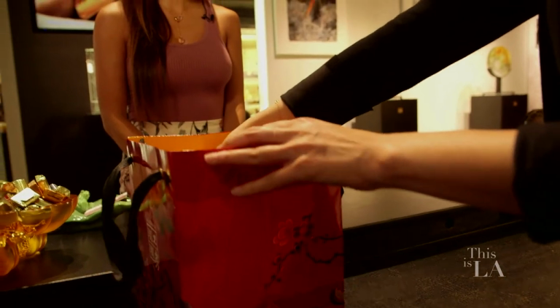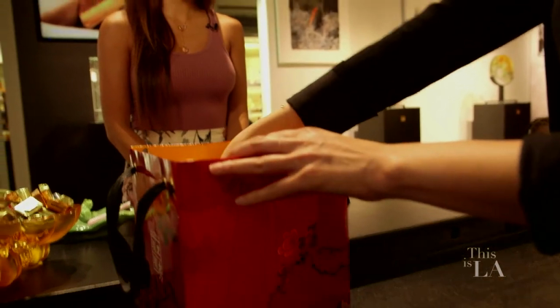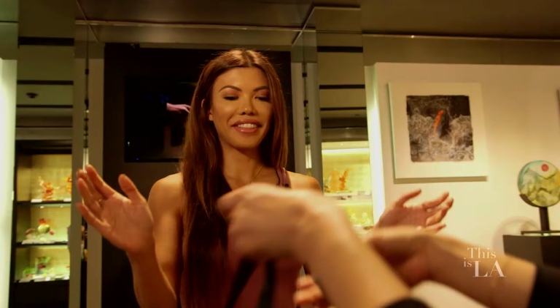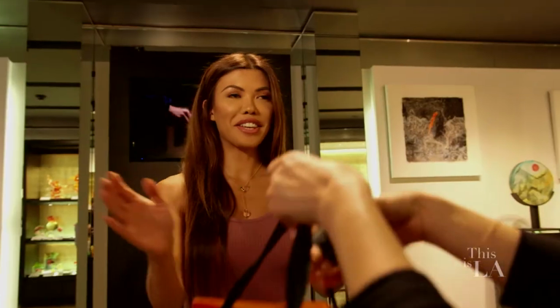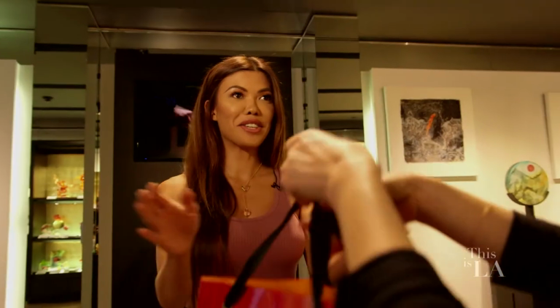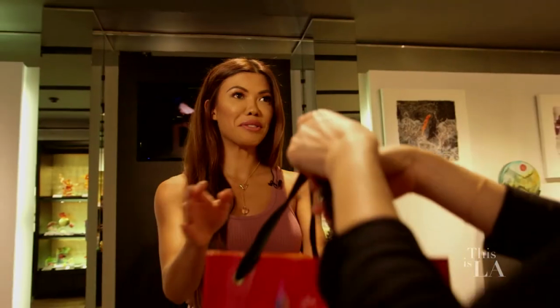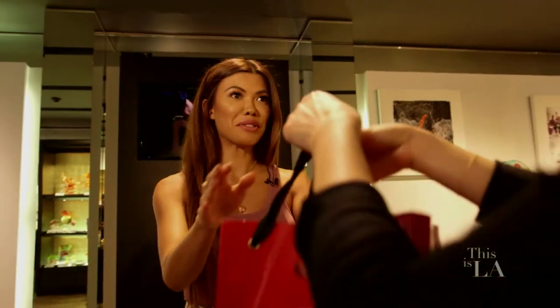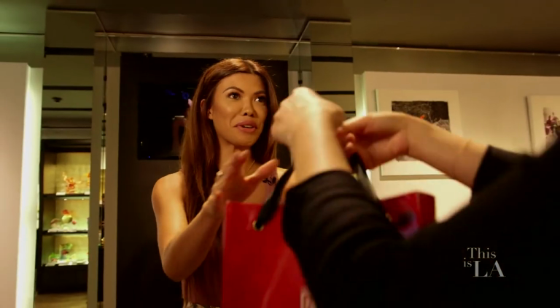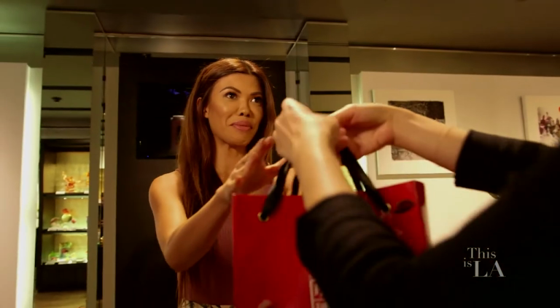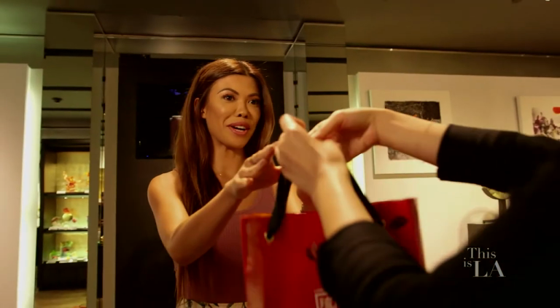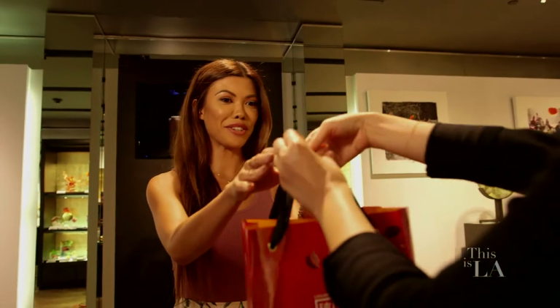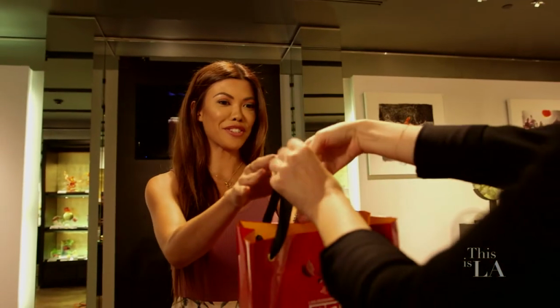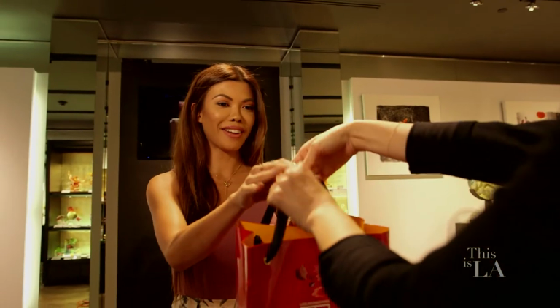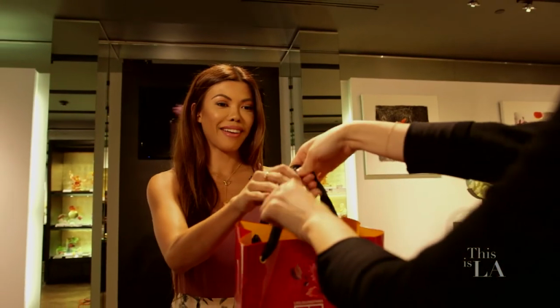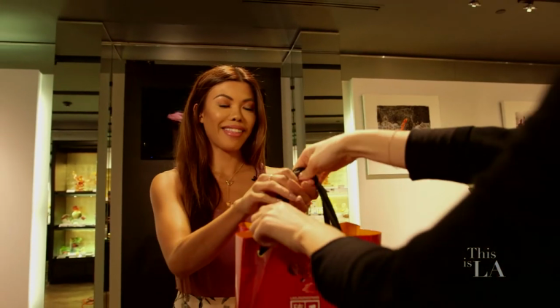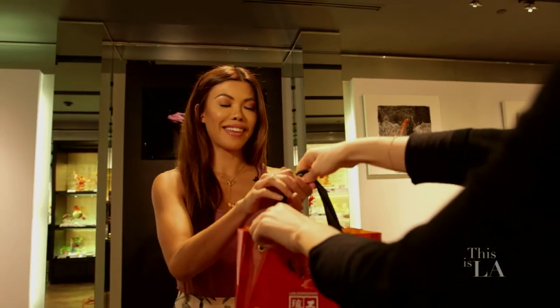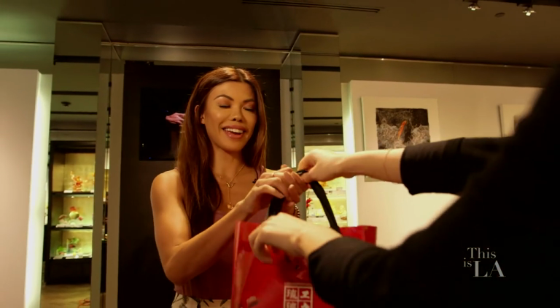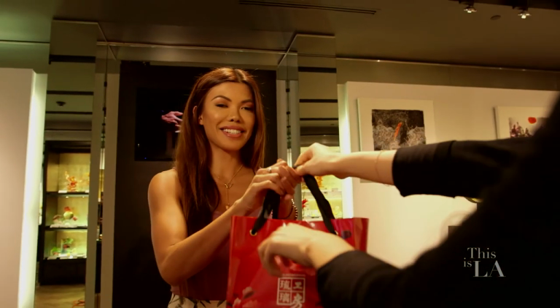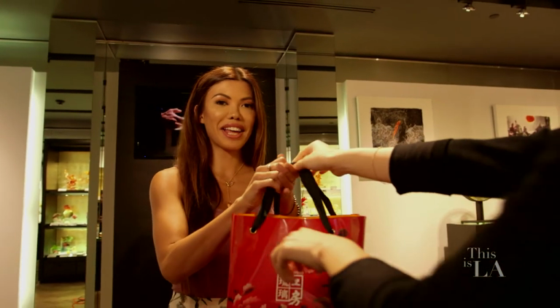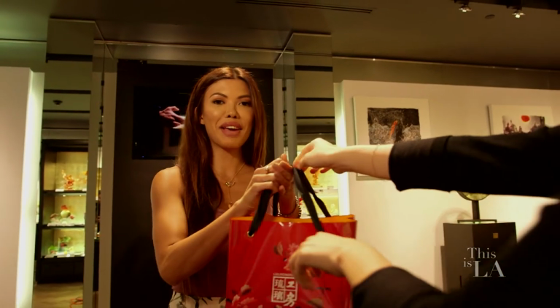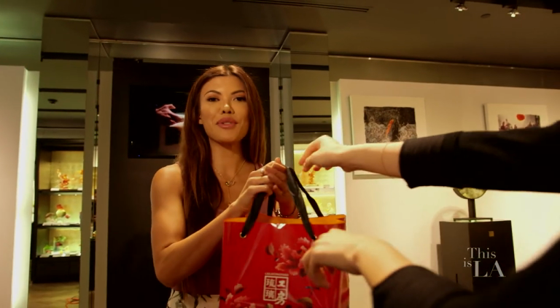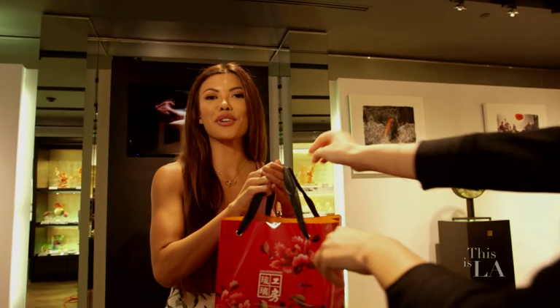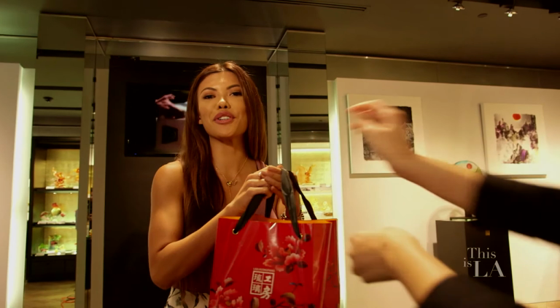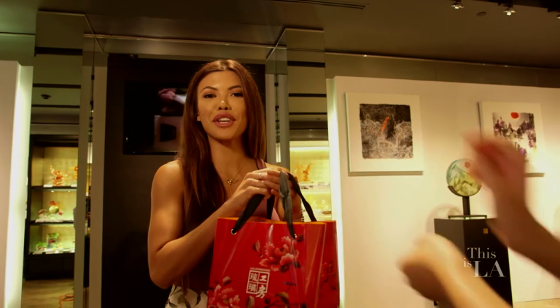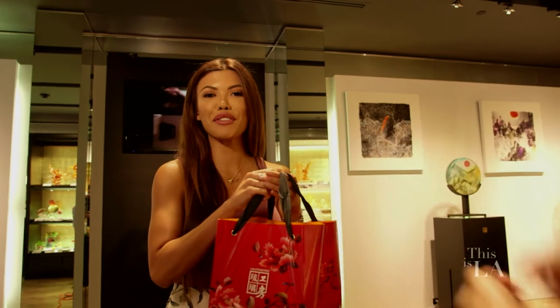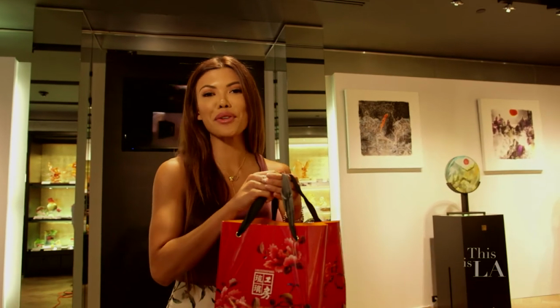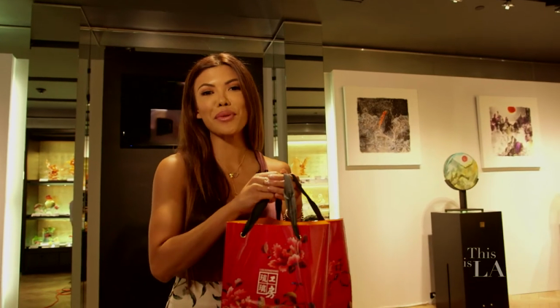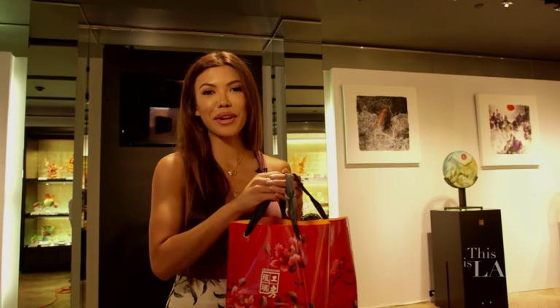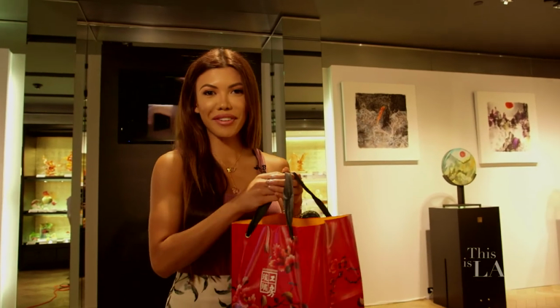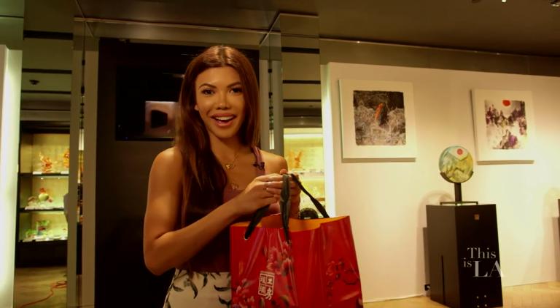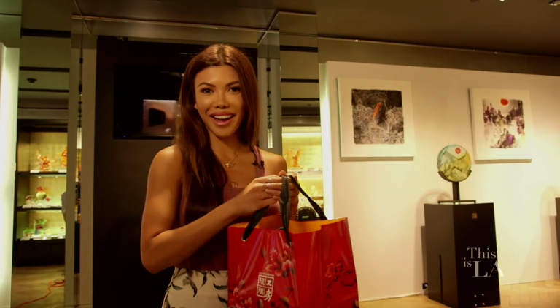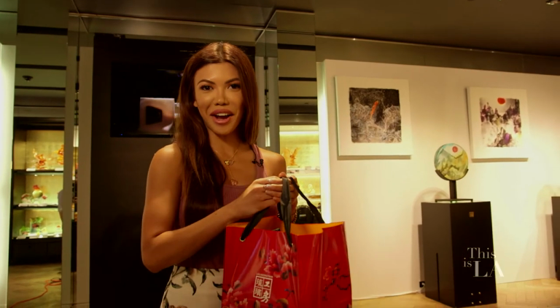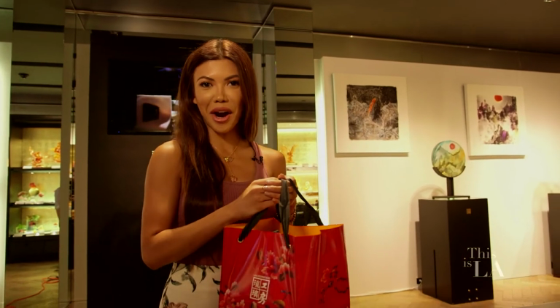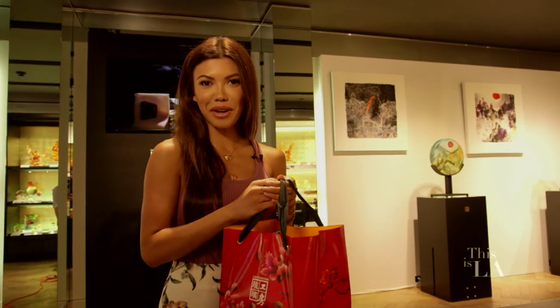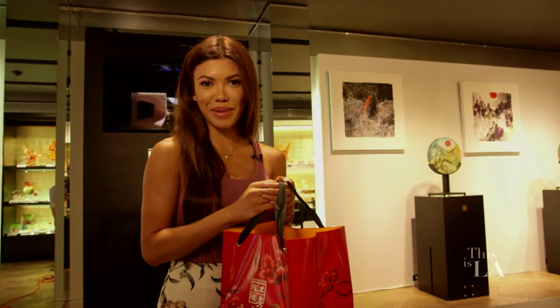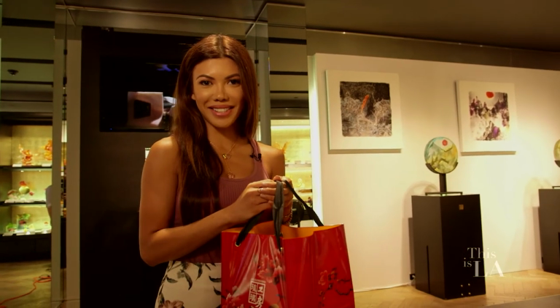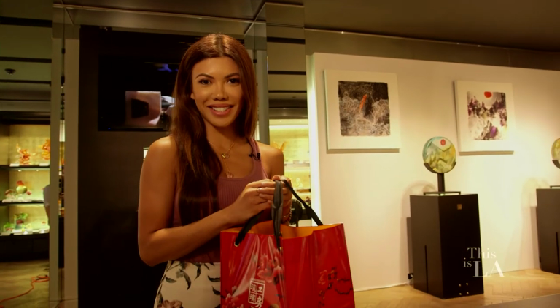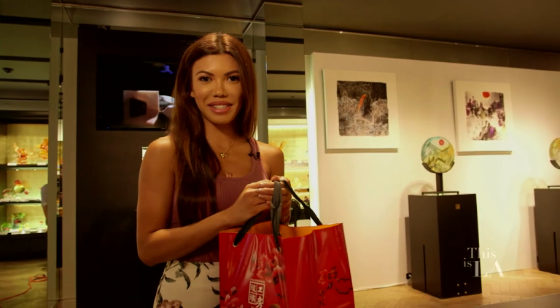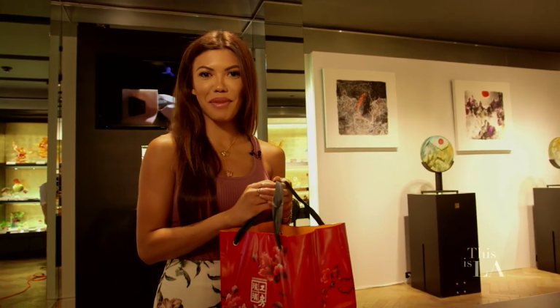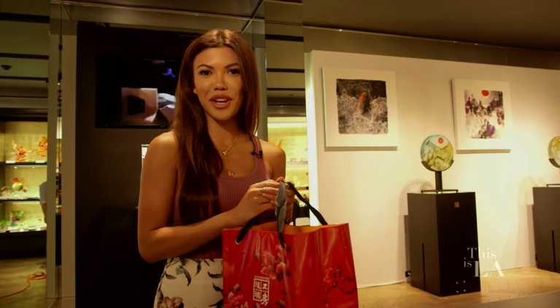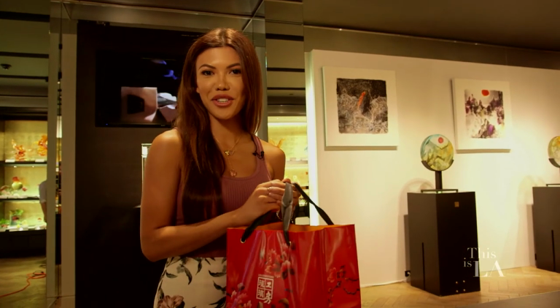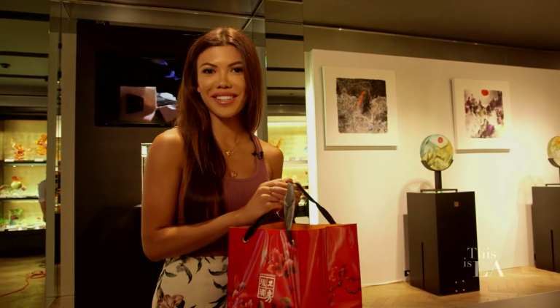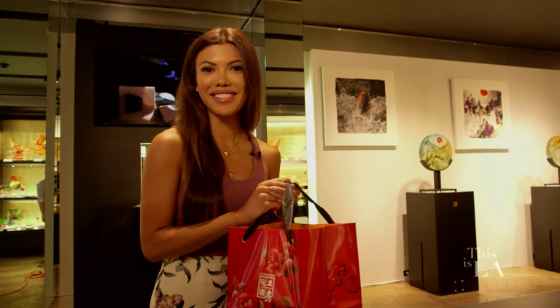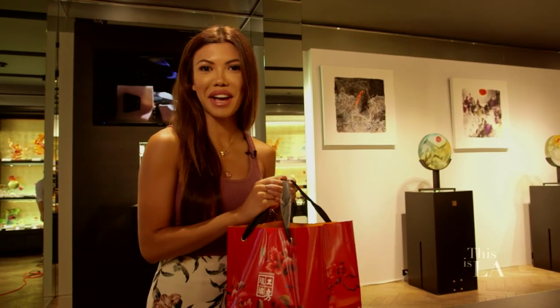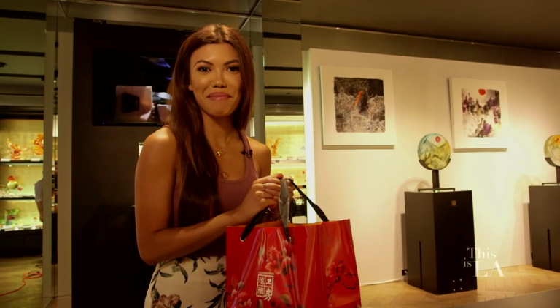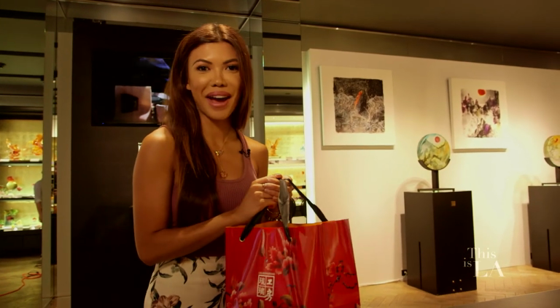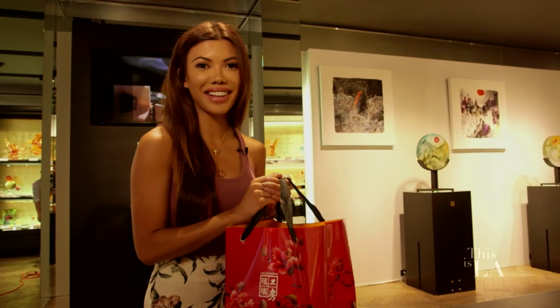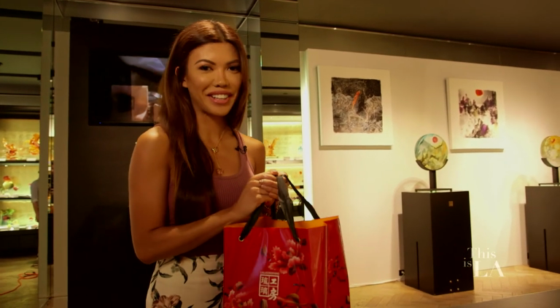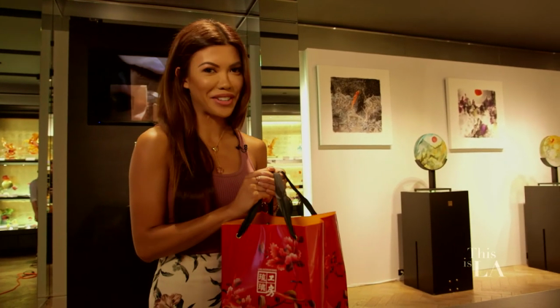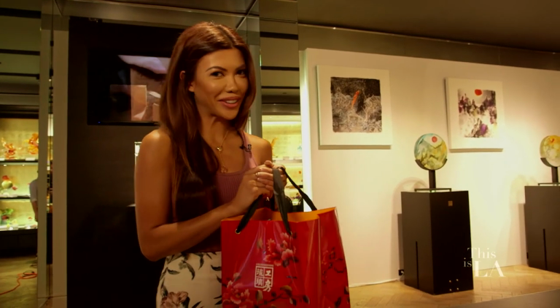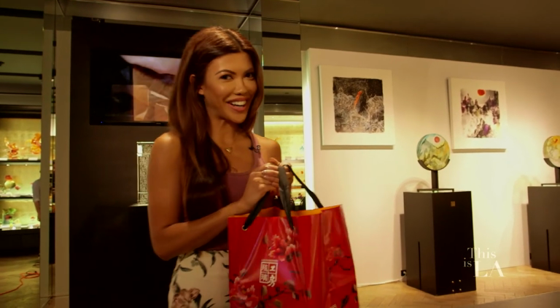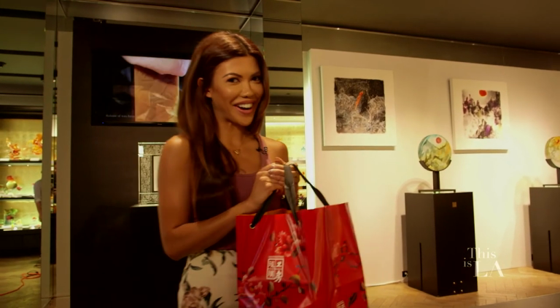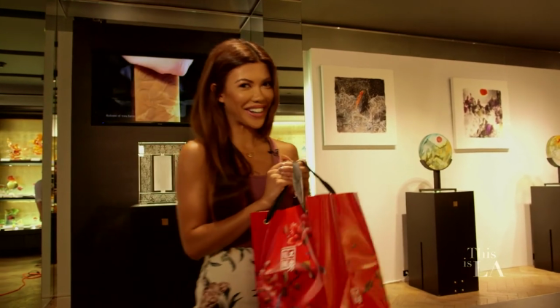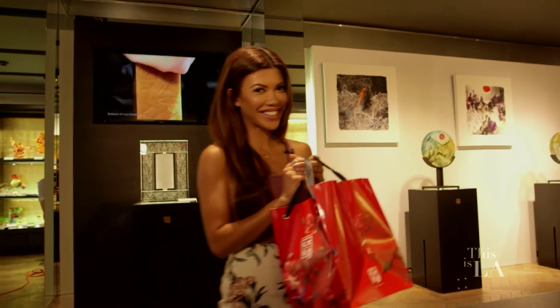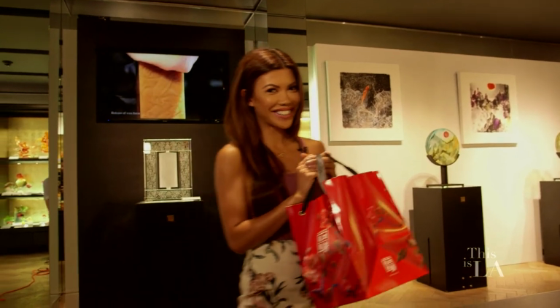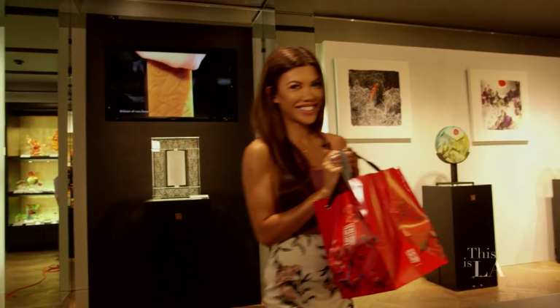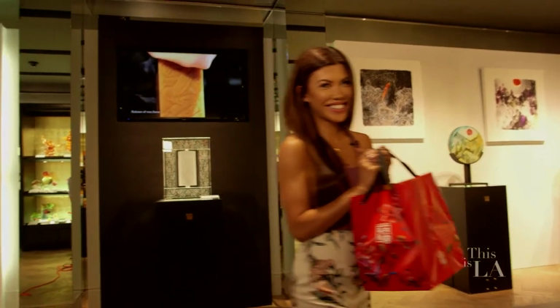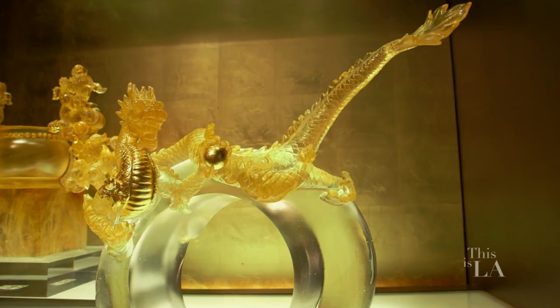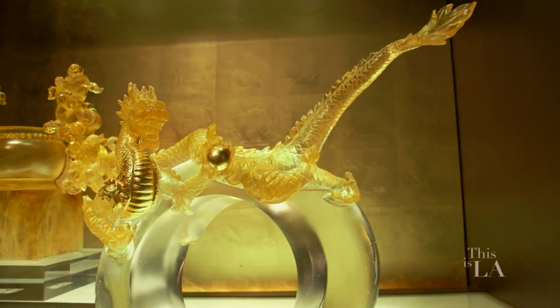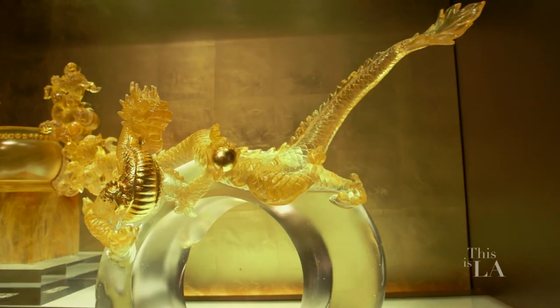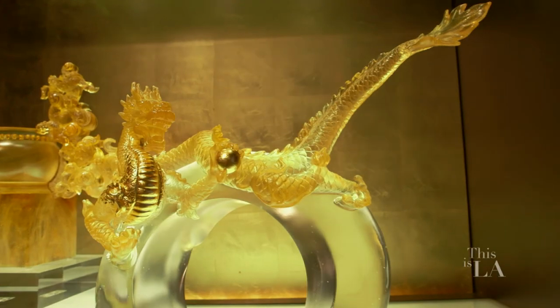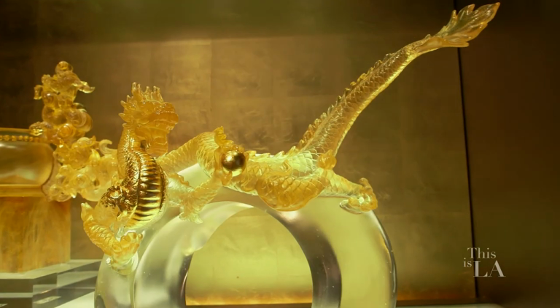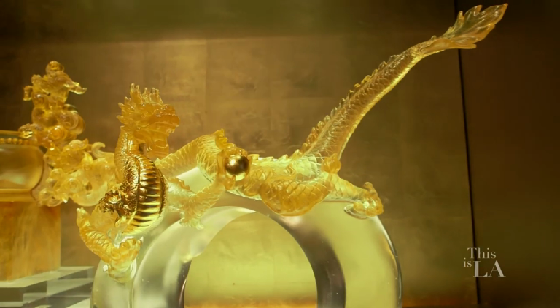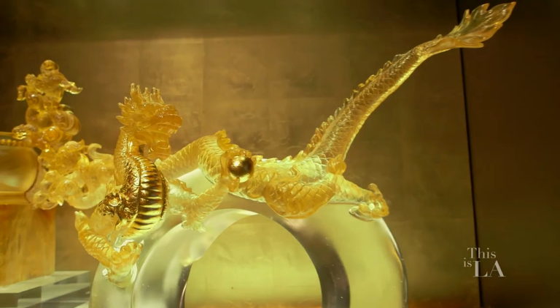Thank you so much. The next time you're looking for one-of-a-kind art pieces, make sure to stop by Lioli Art. Thank you.